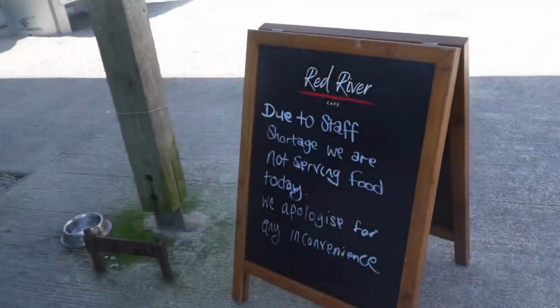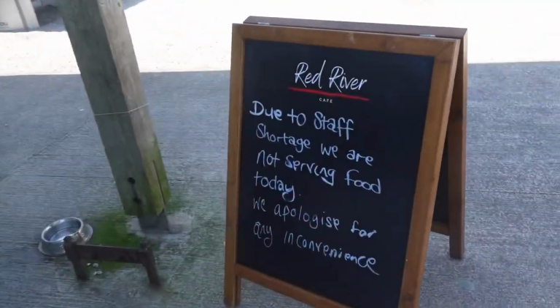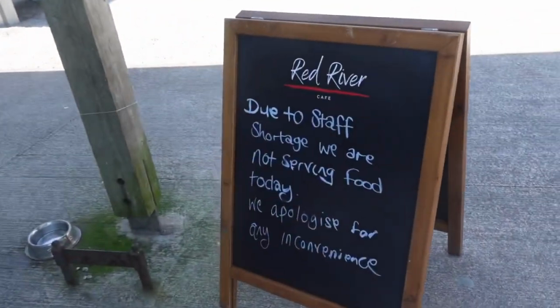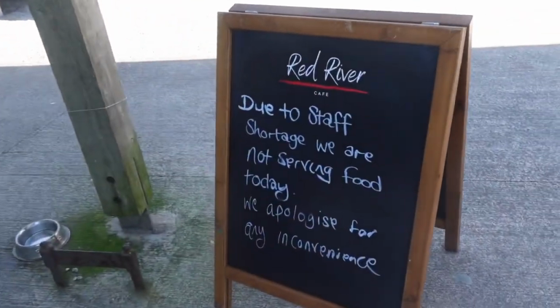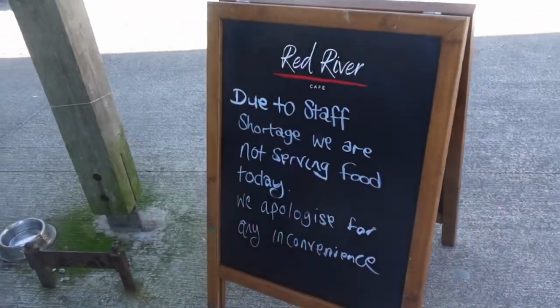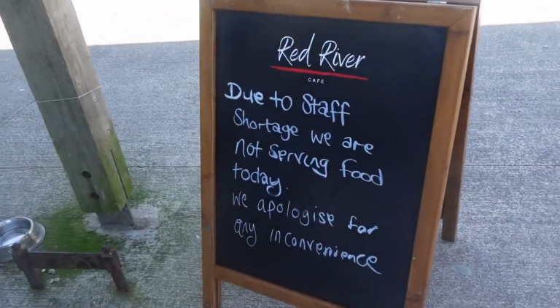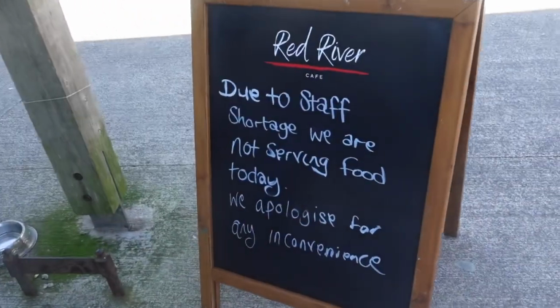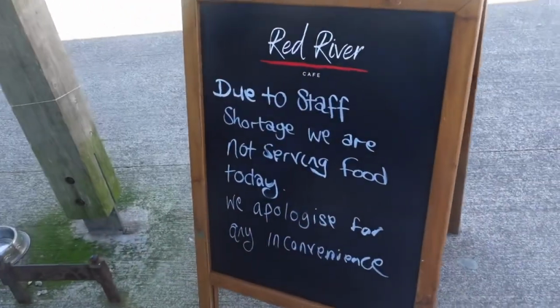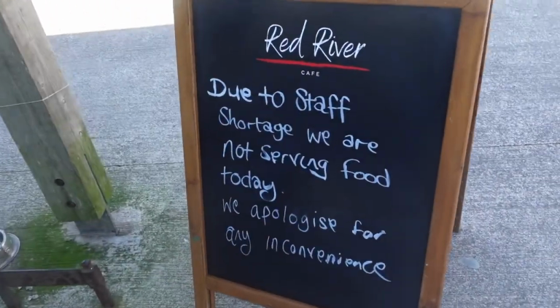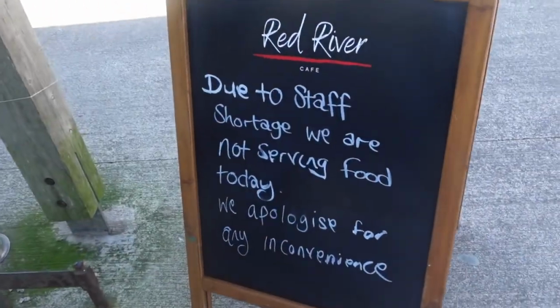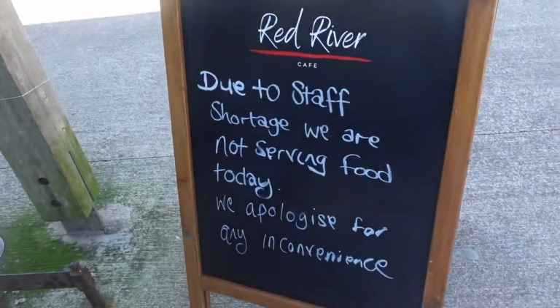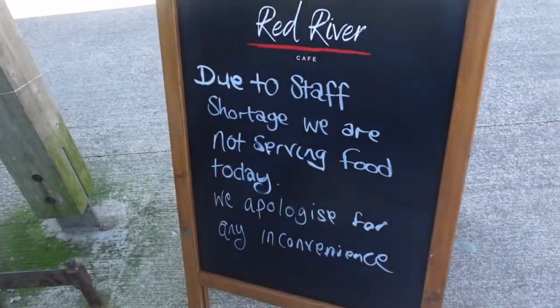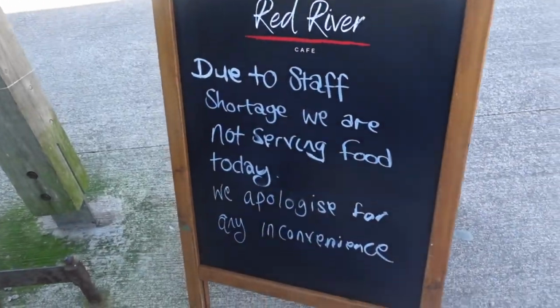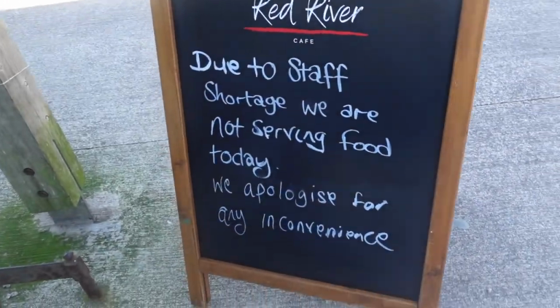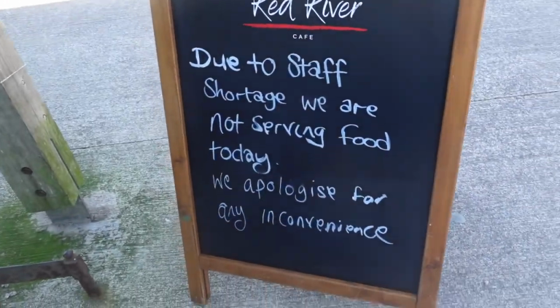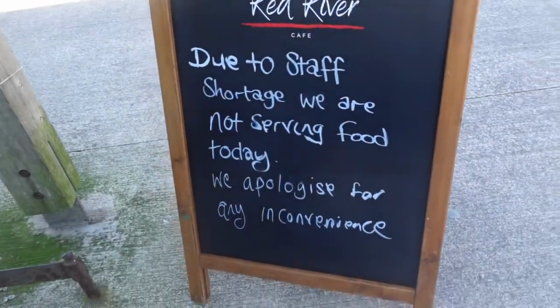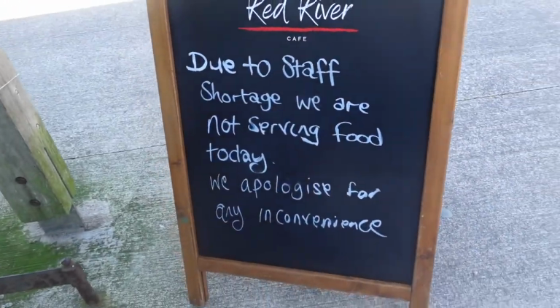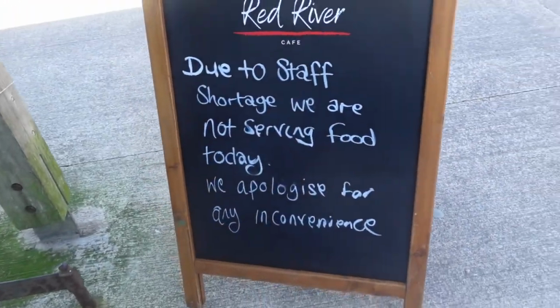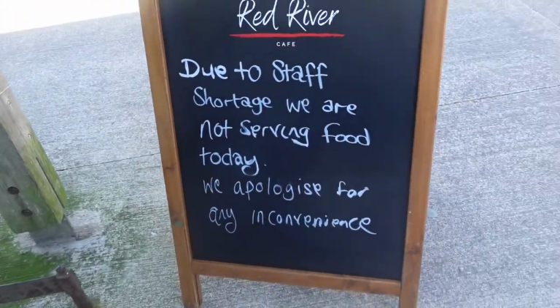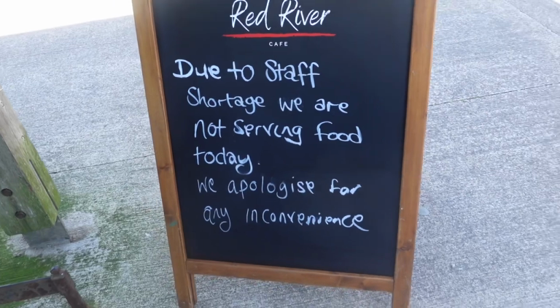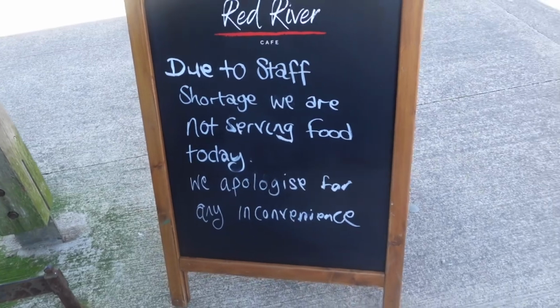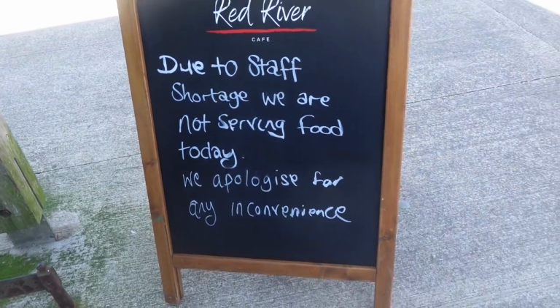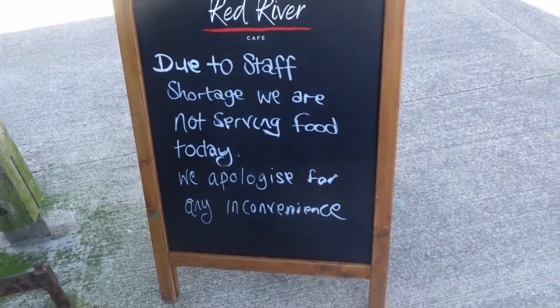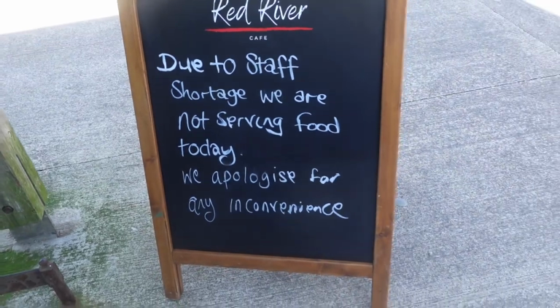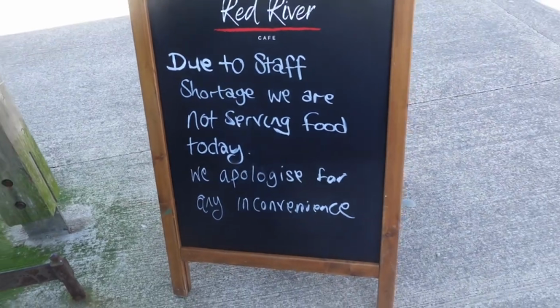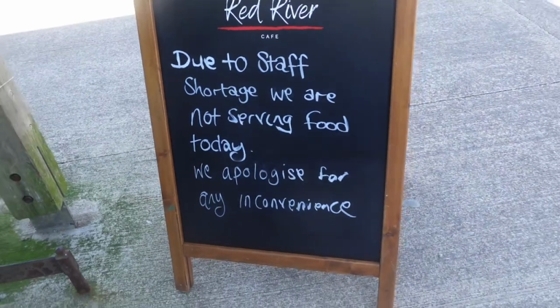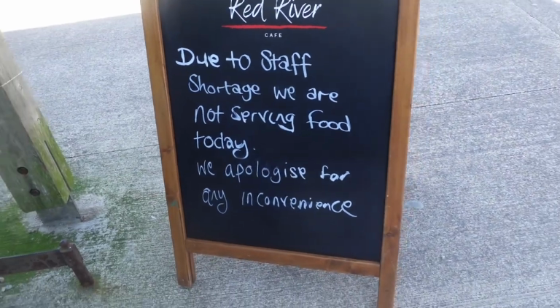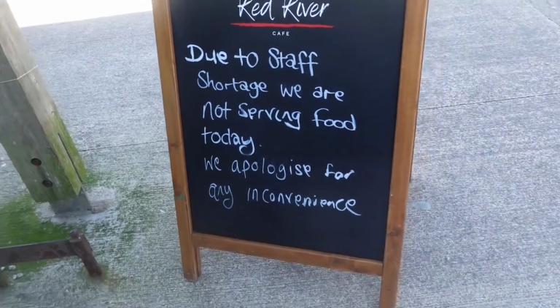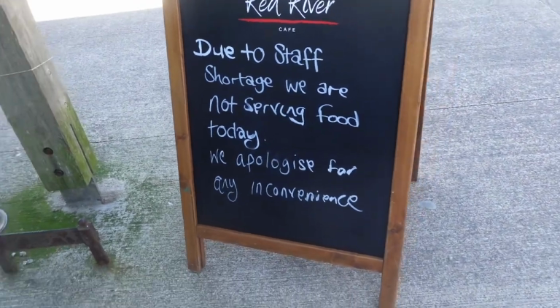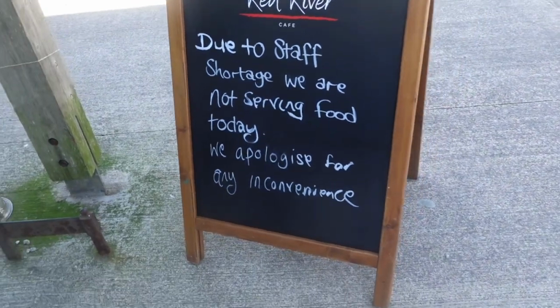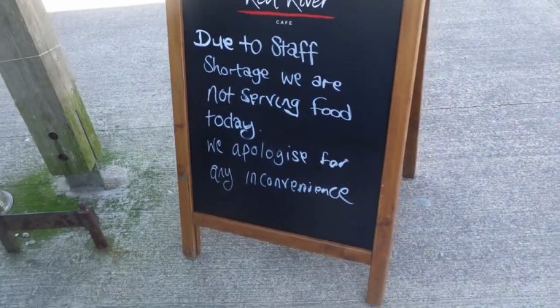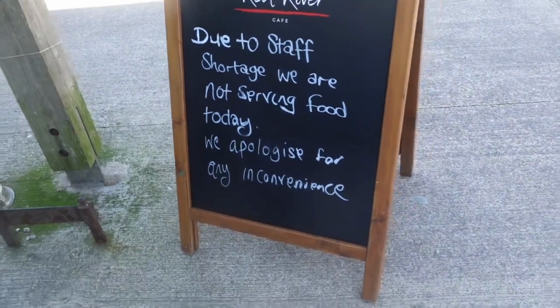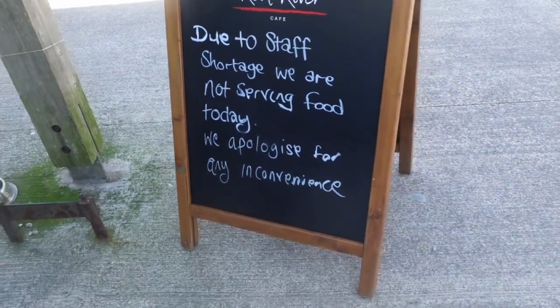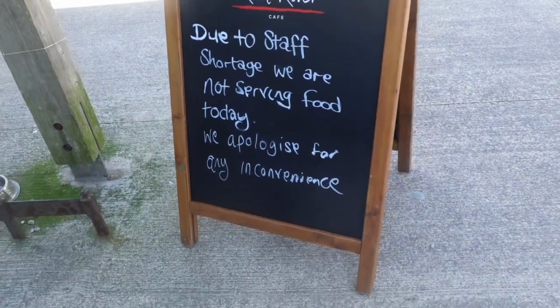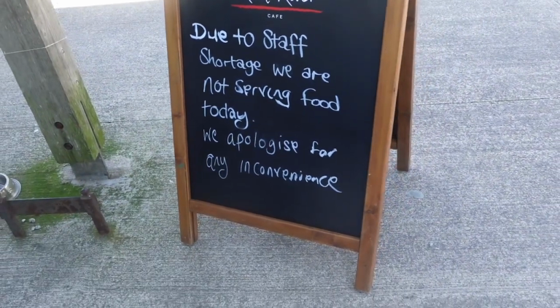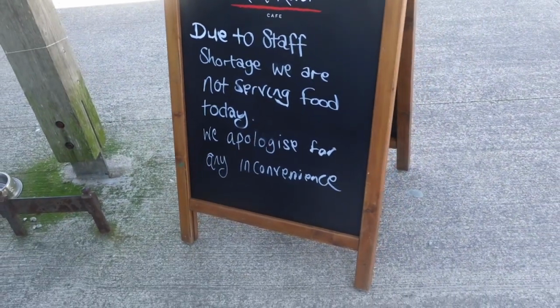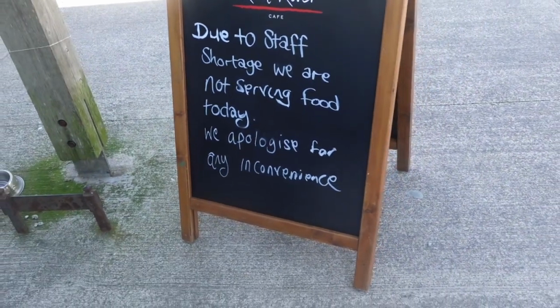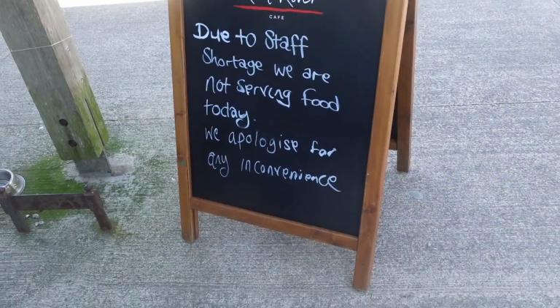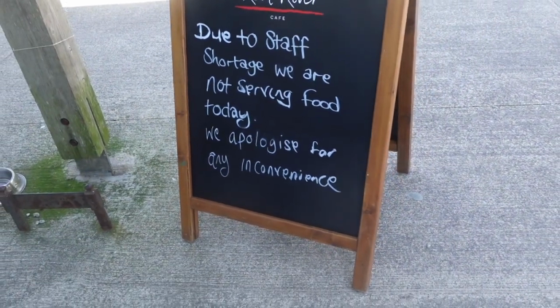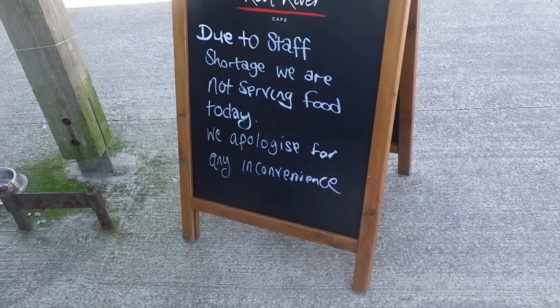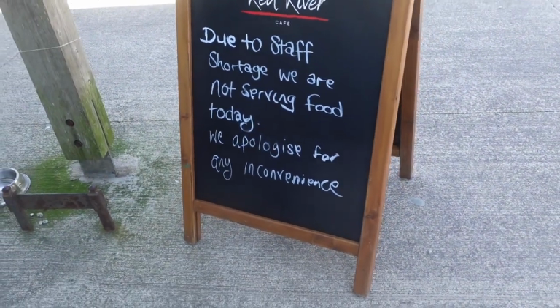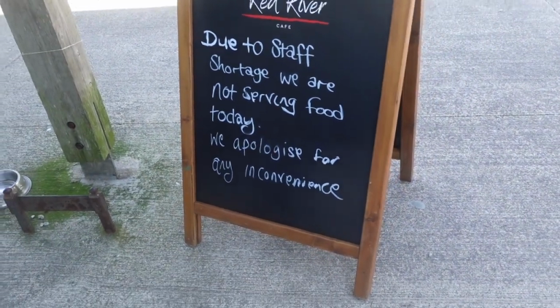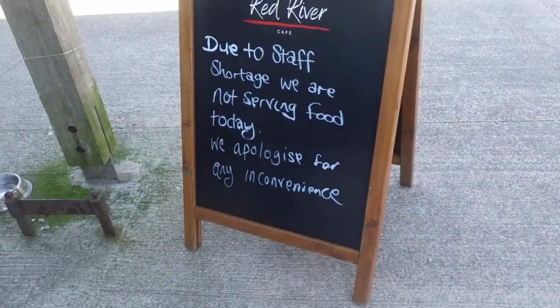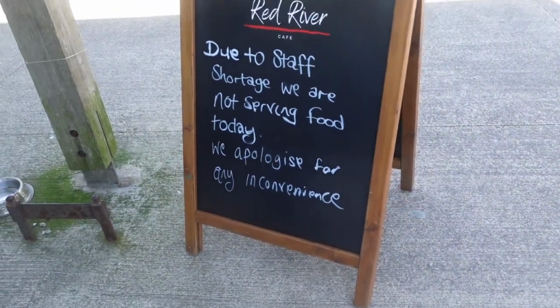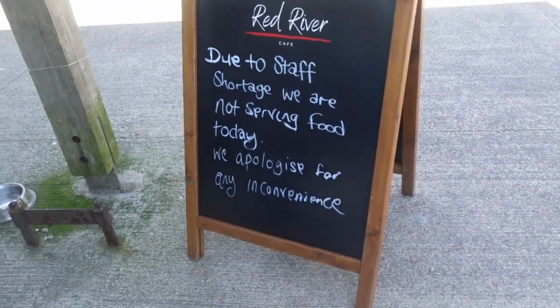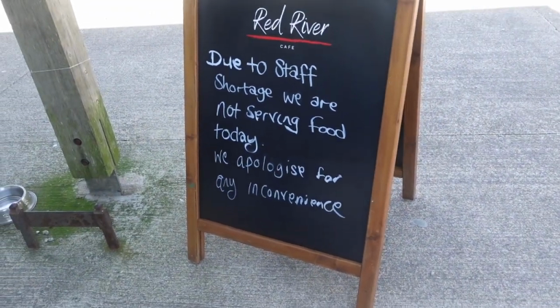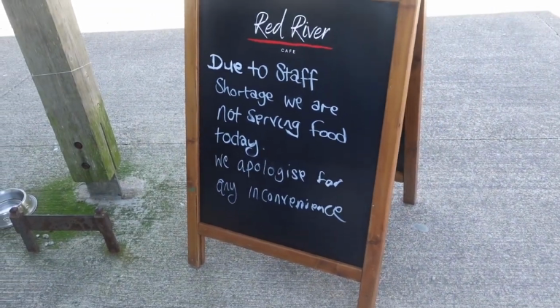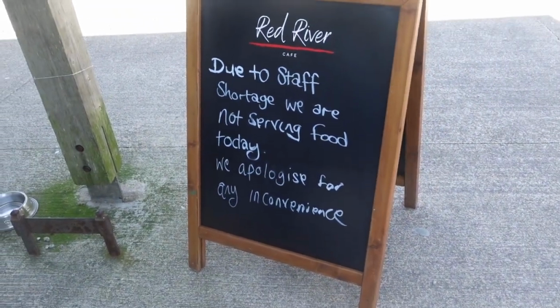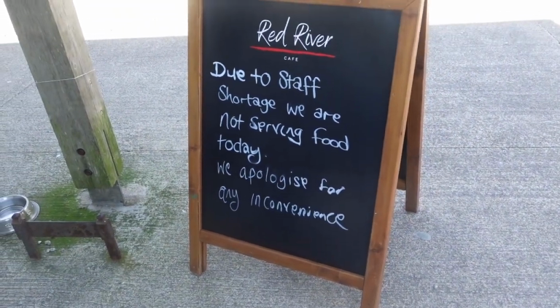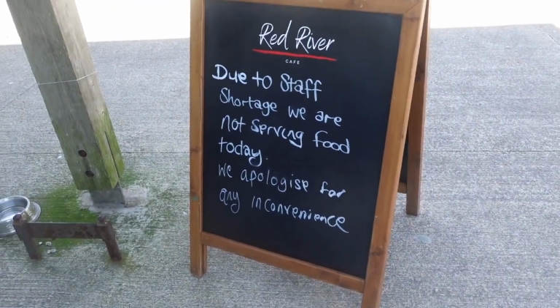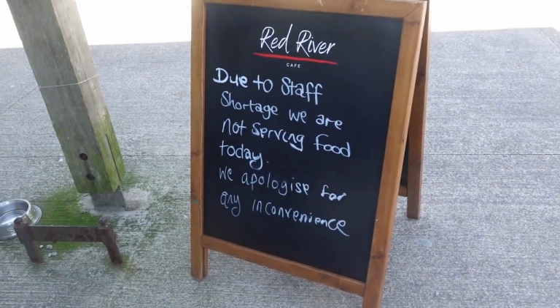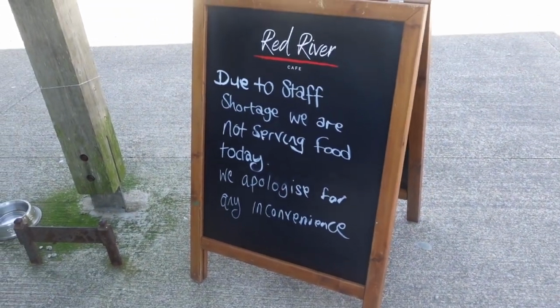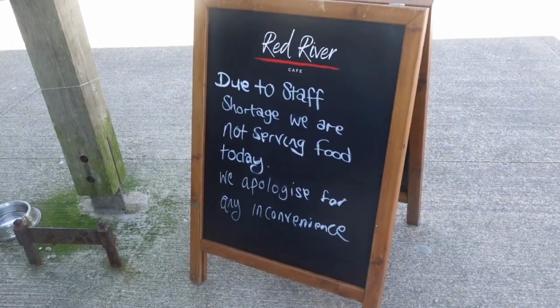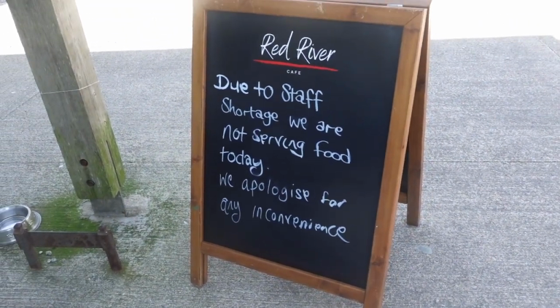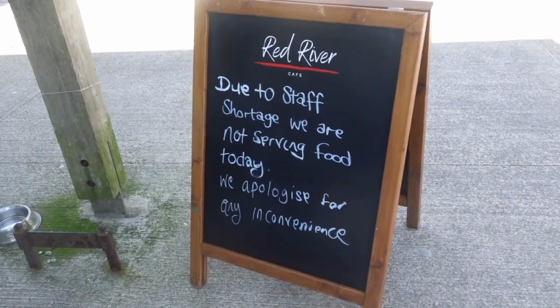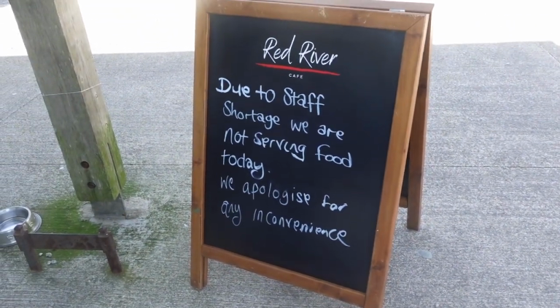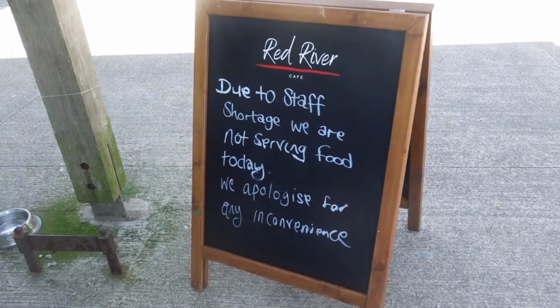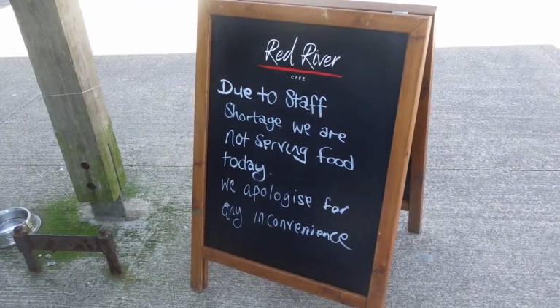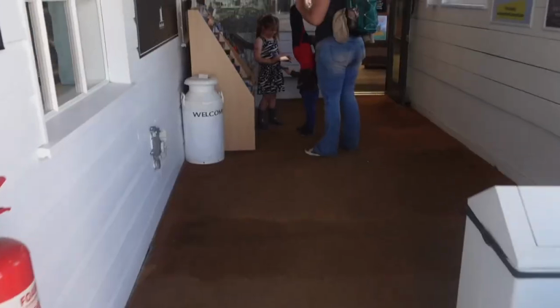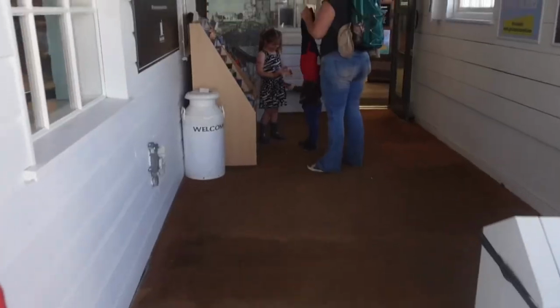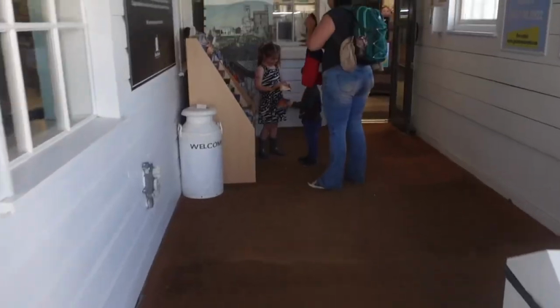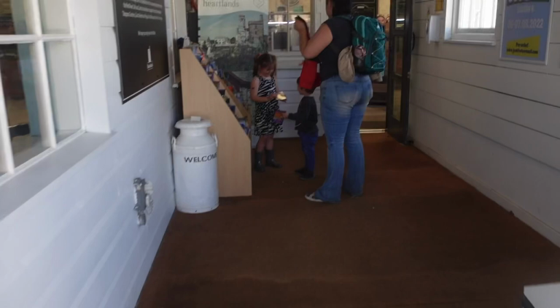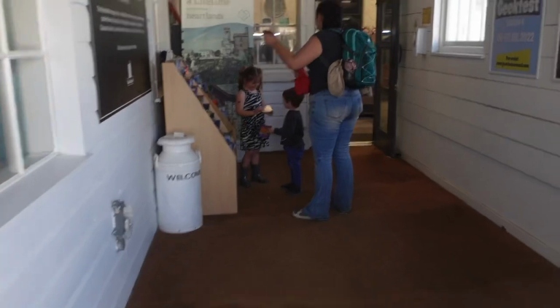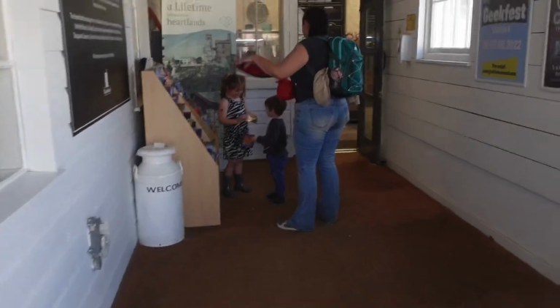But I've just read this: due to staff shortages, we are not serving food today. We apologize for any inconvenience. Darn, because I wanted a pasty. All right, heading in.